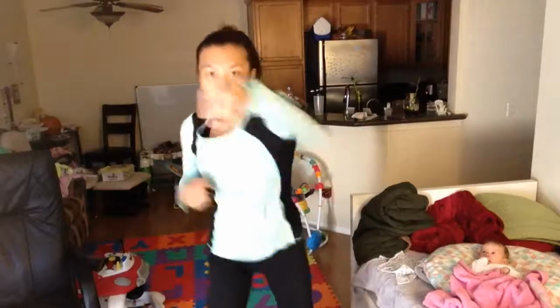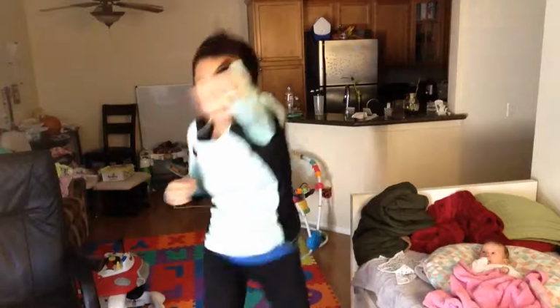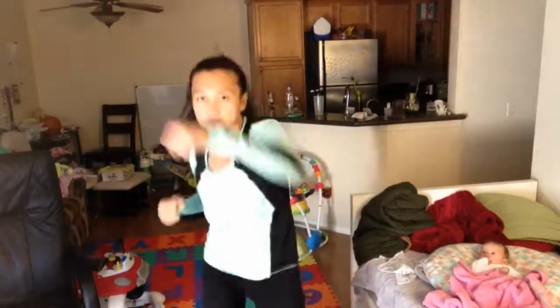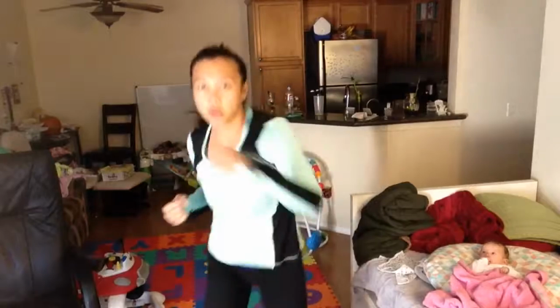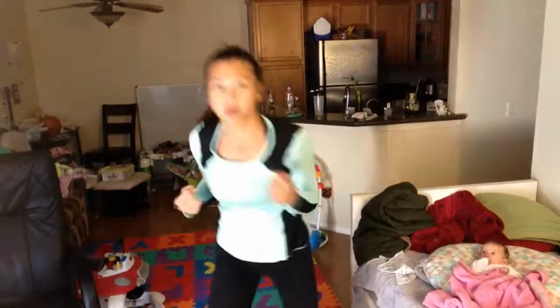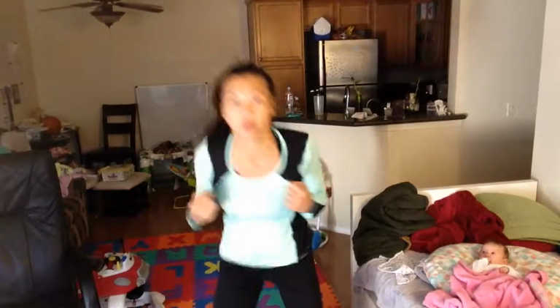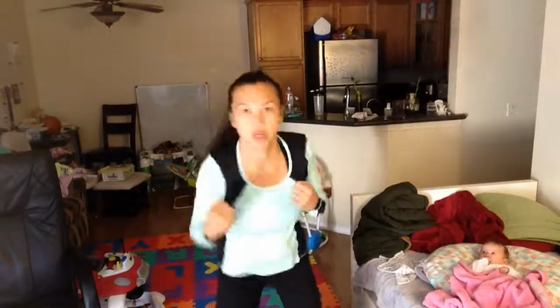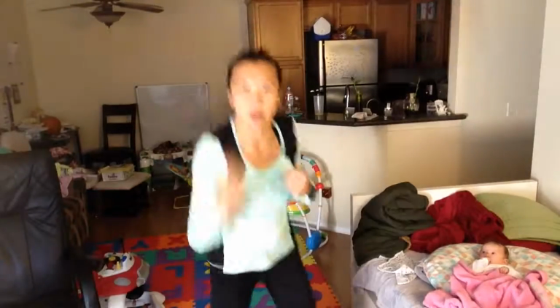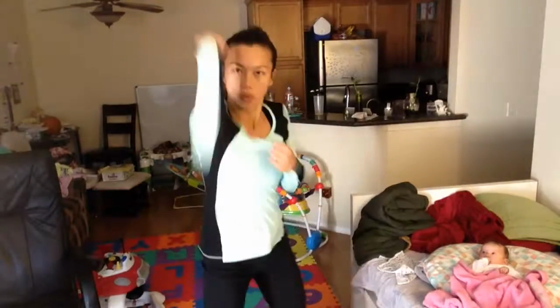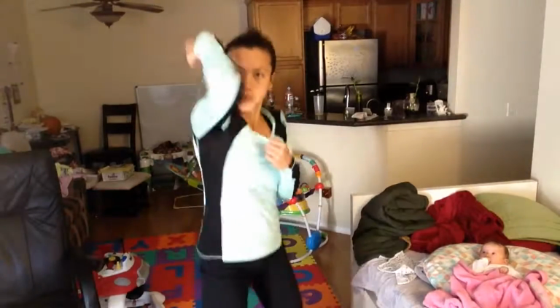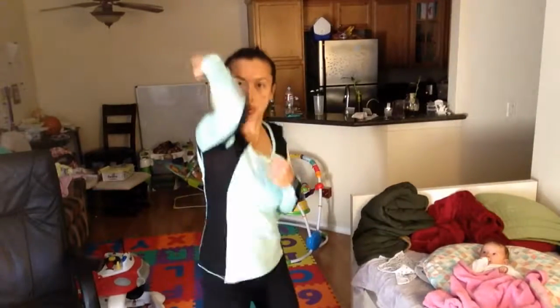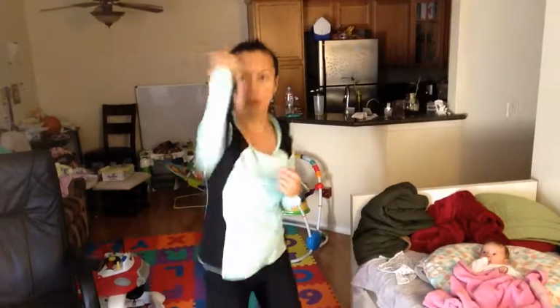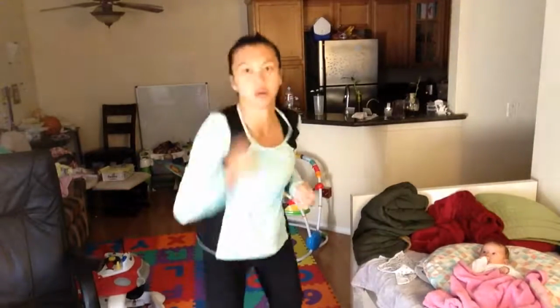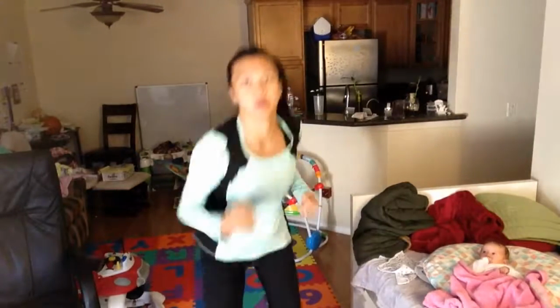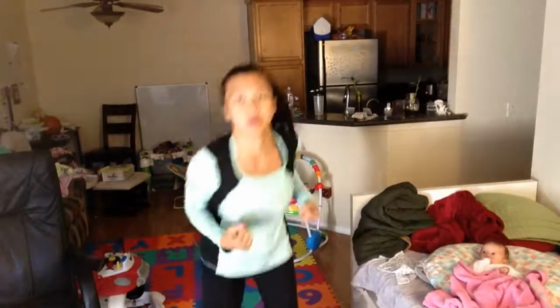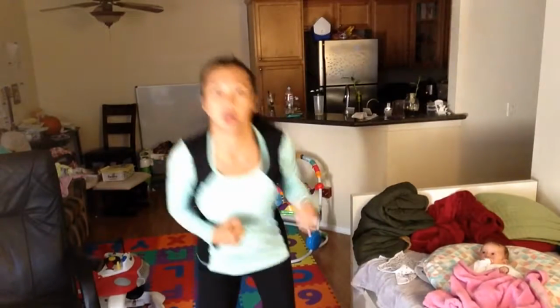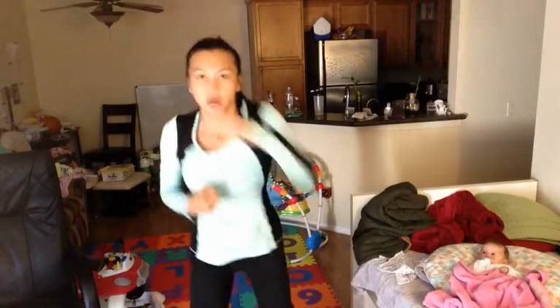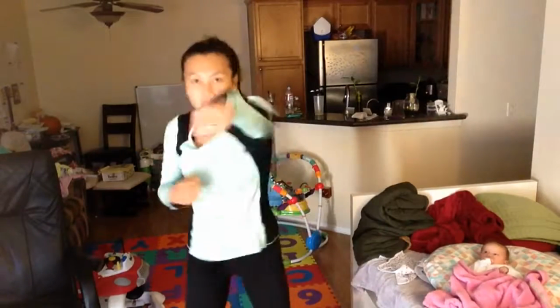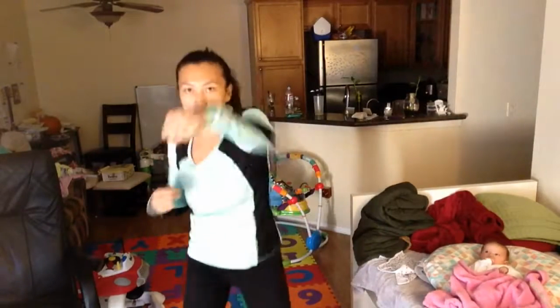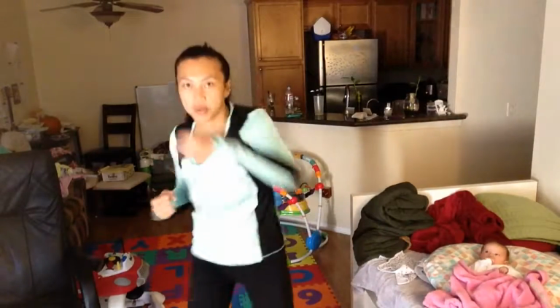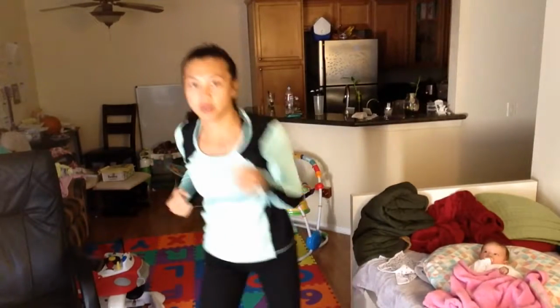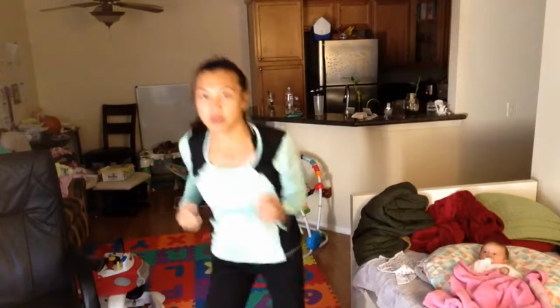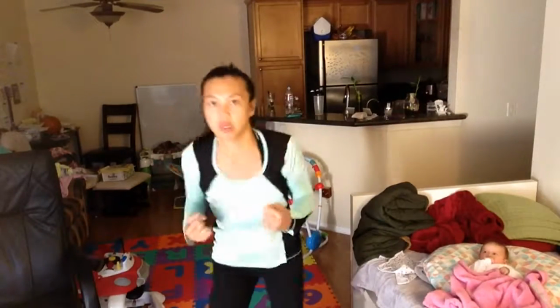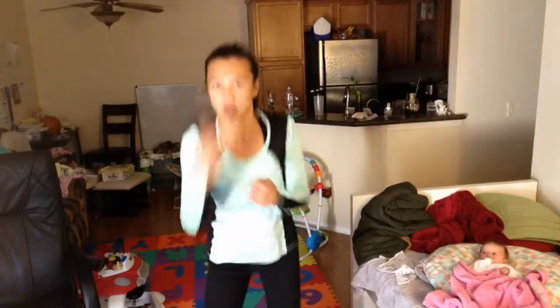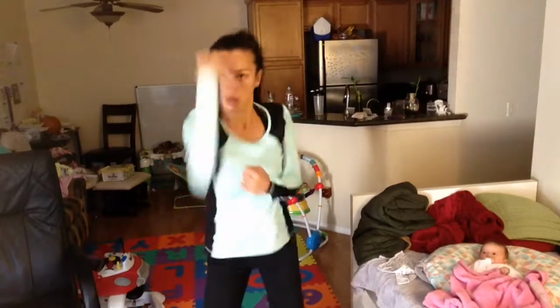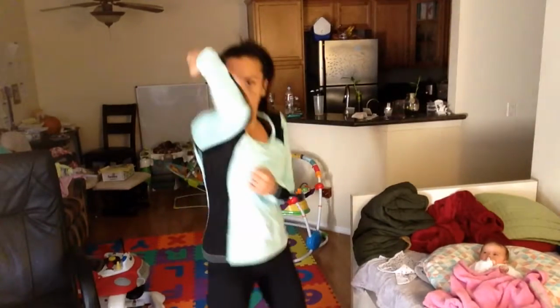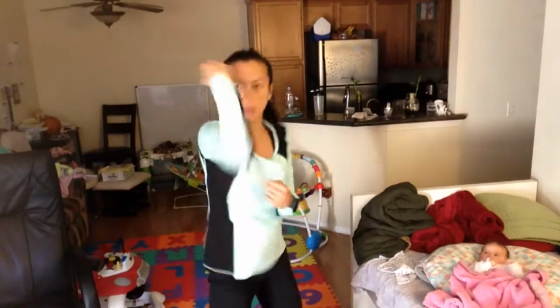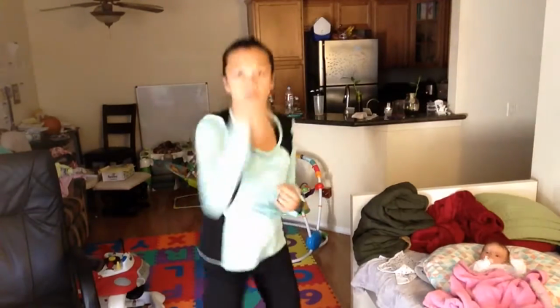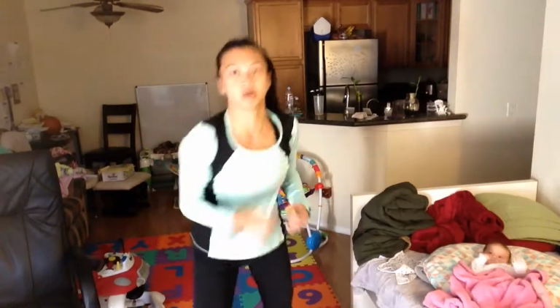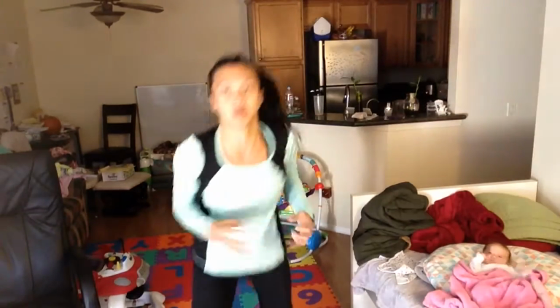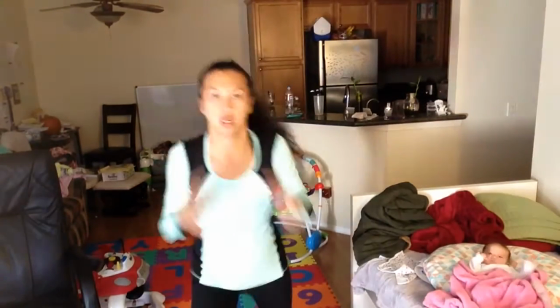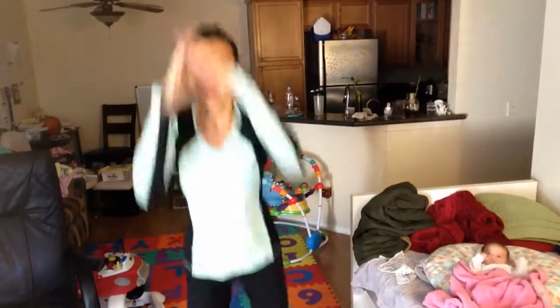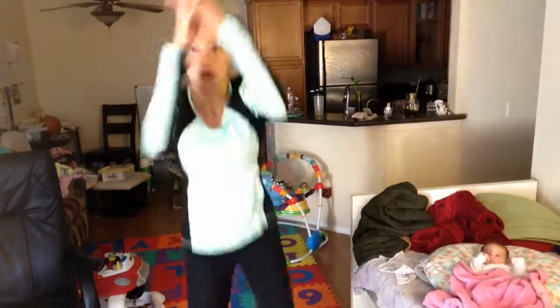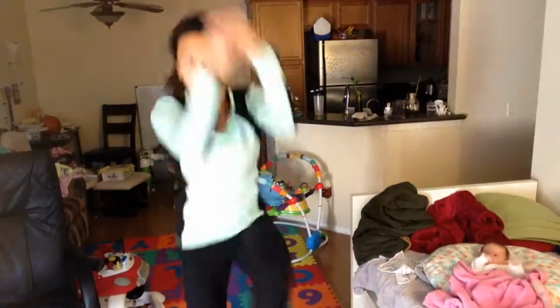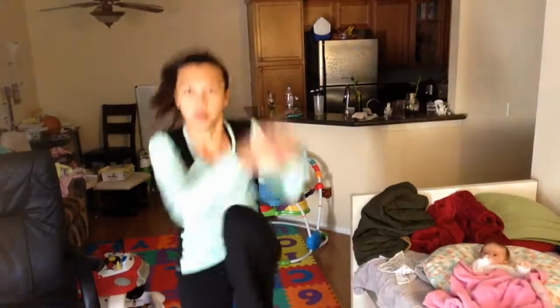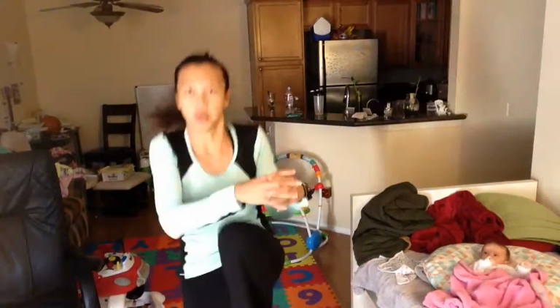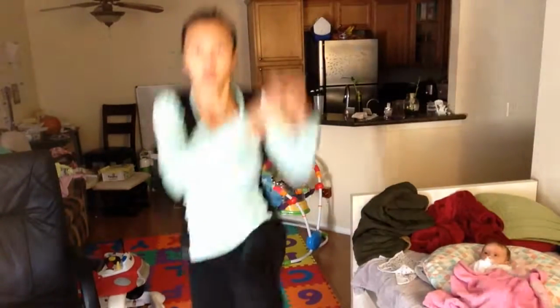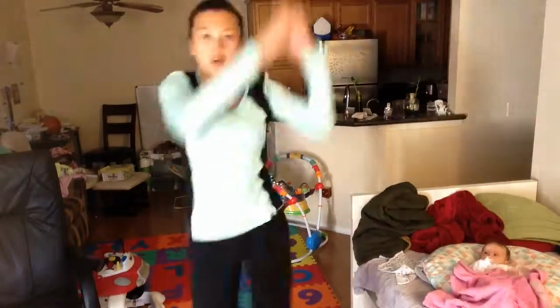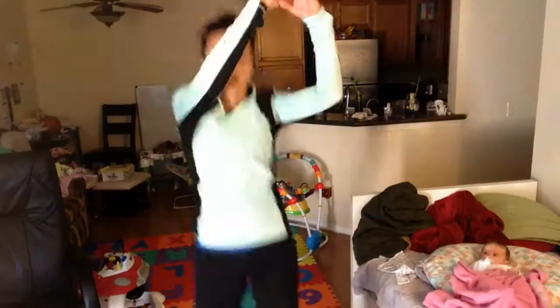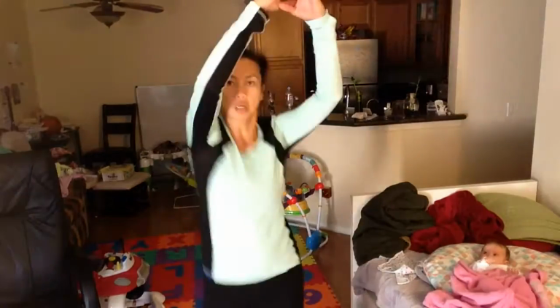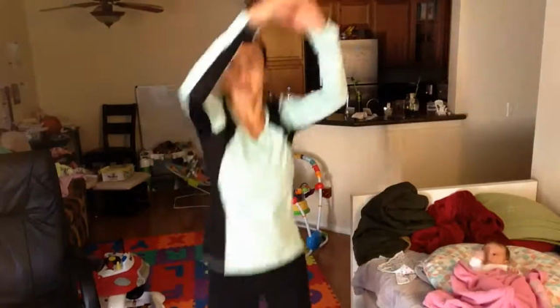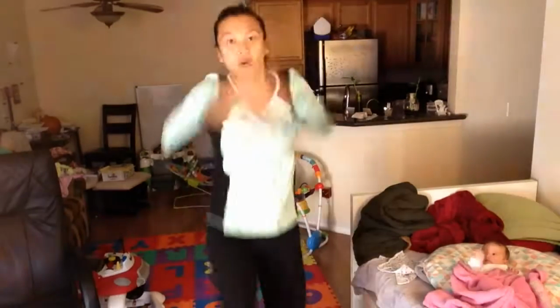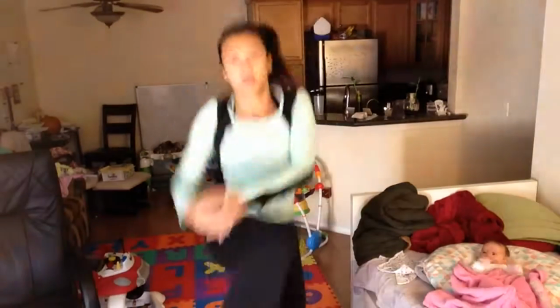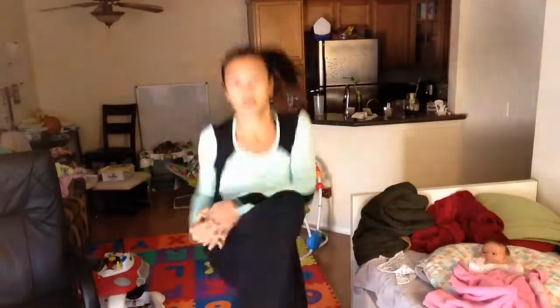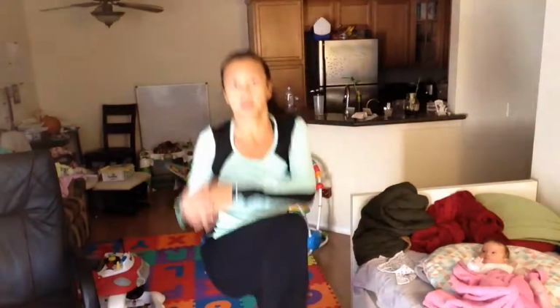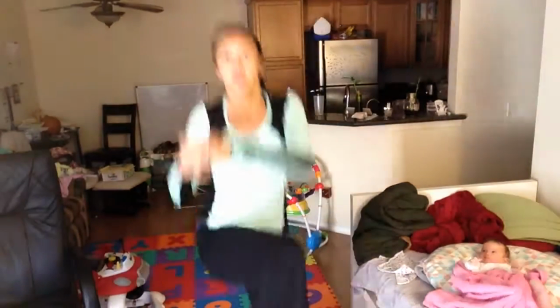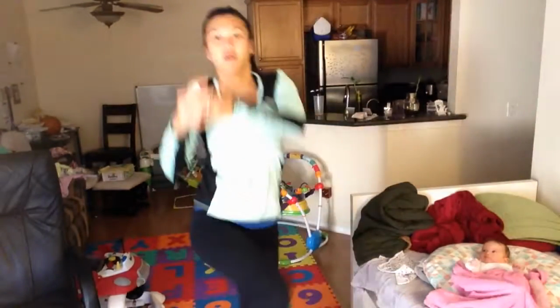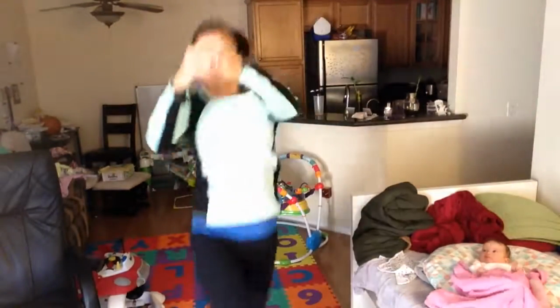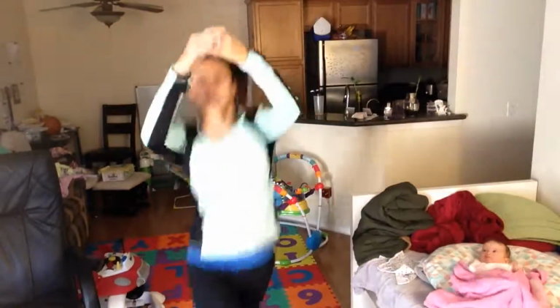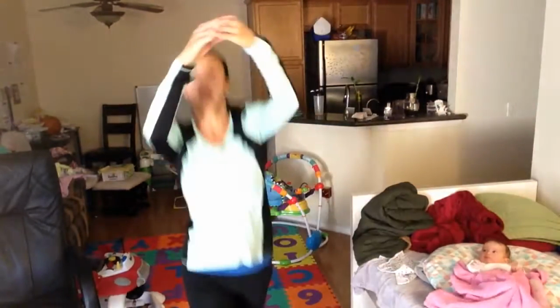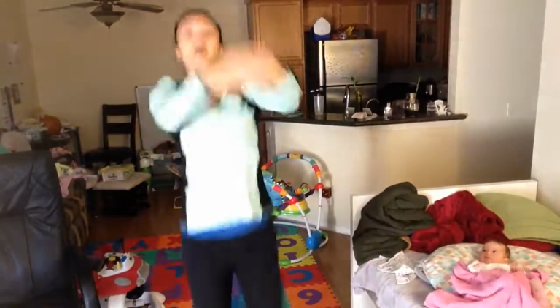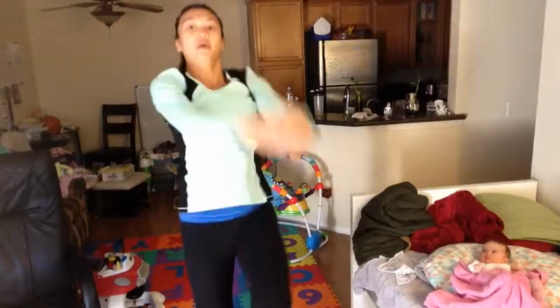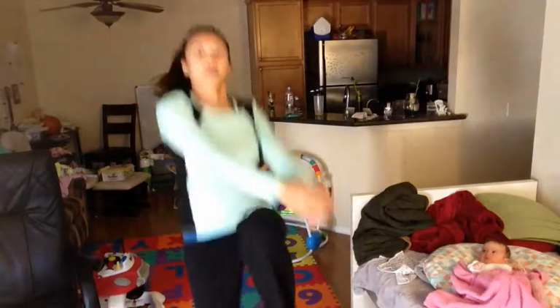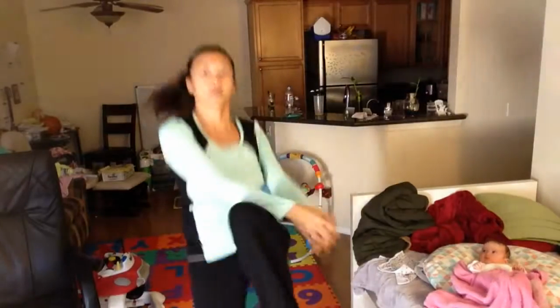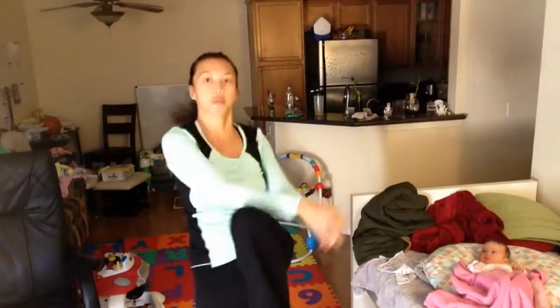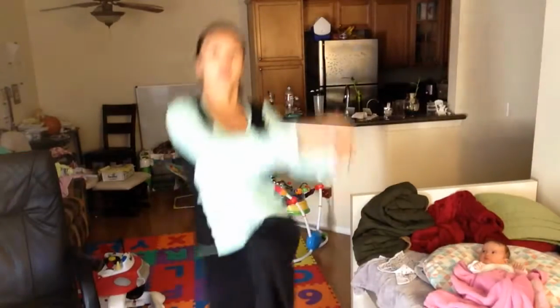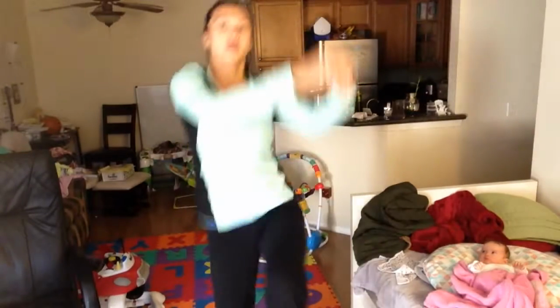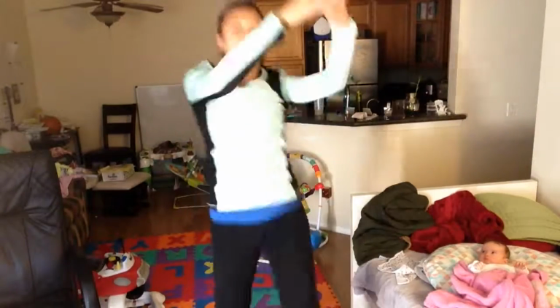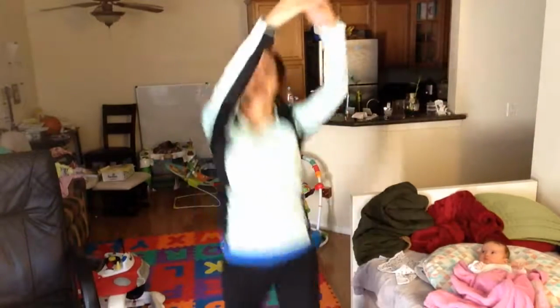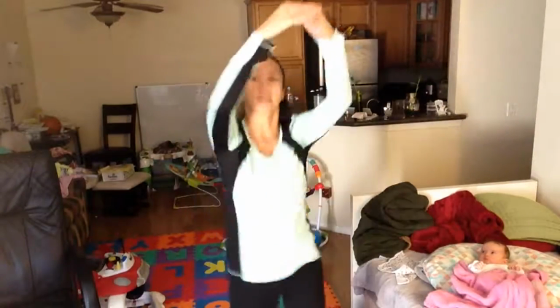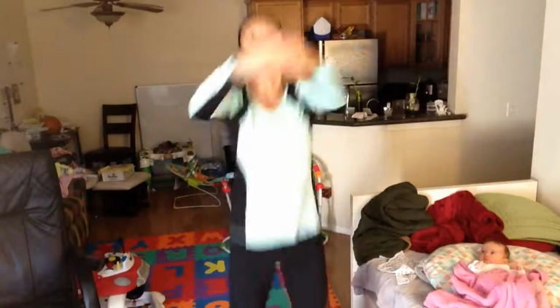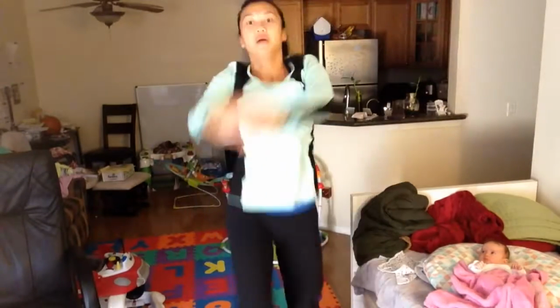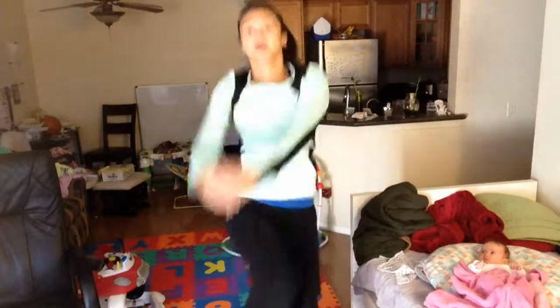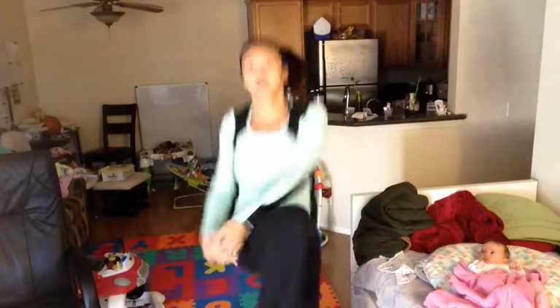Coming at you in 3, 2, 1 — alternating close knees. Alright, get ready for this one. This one's crazy.